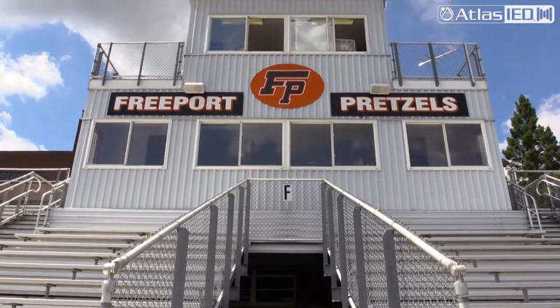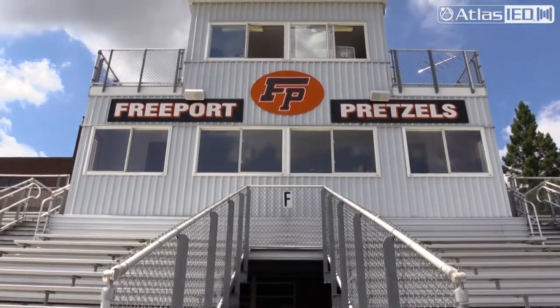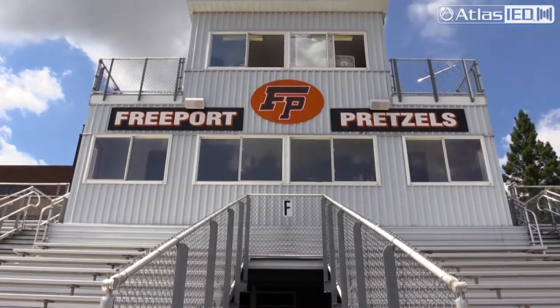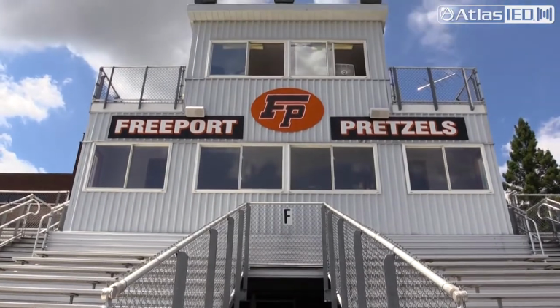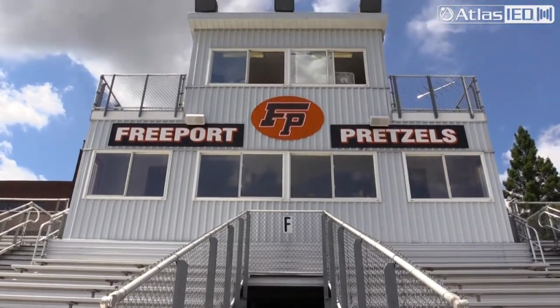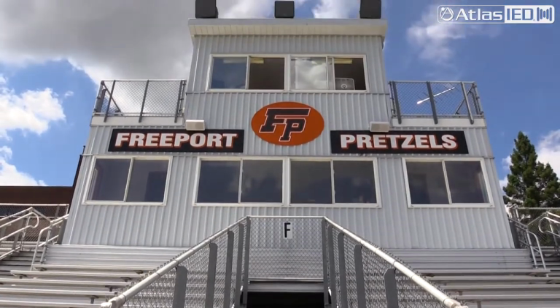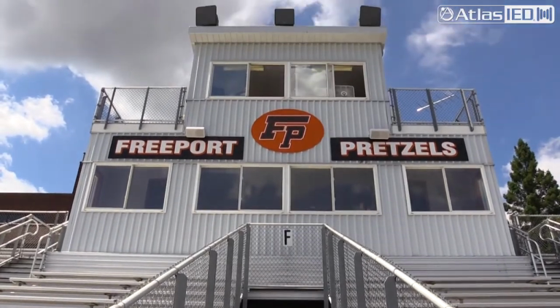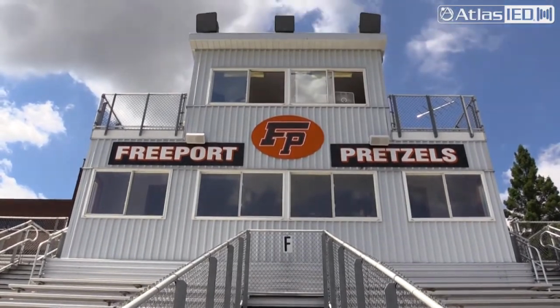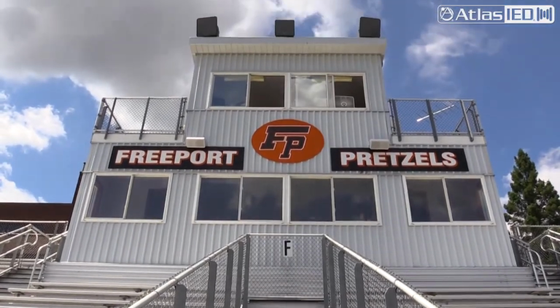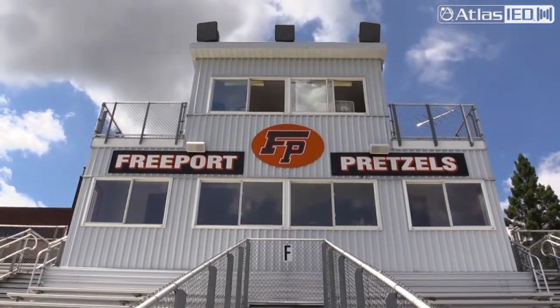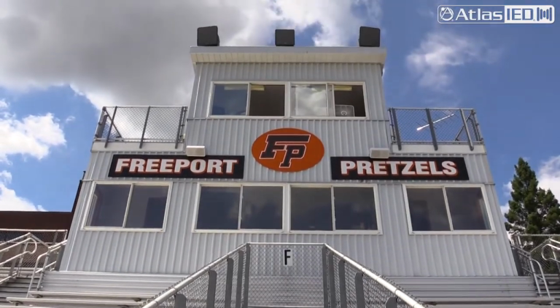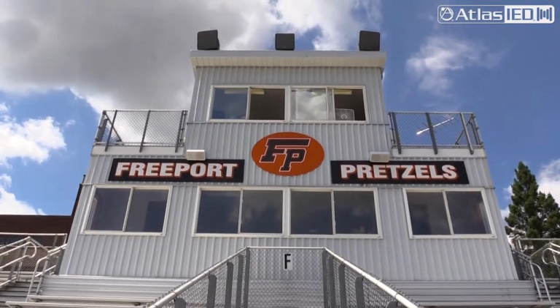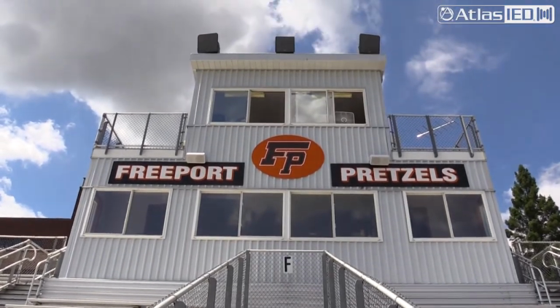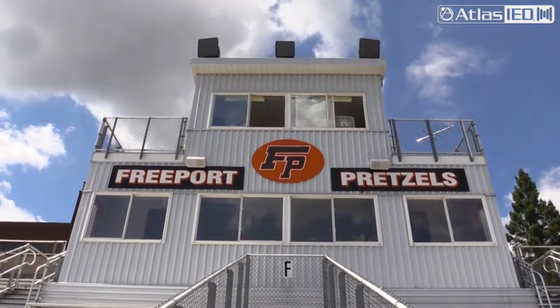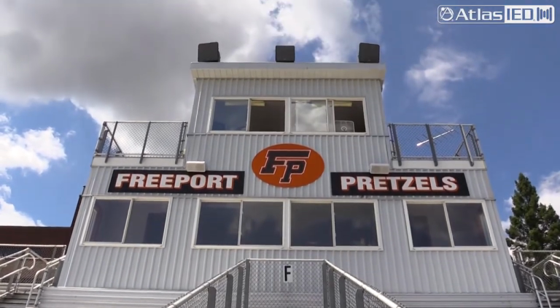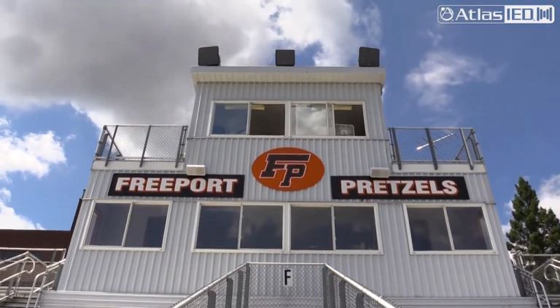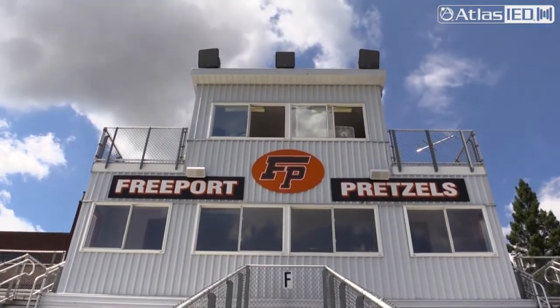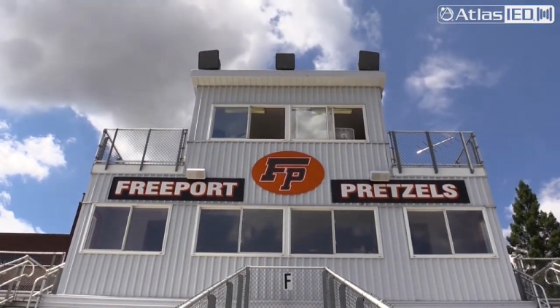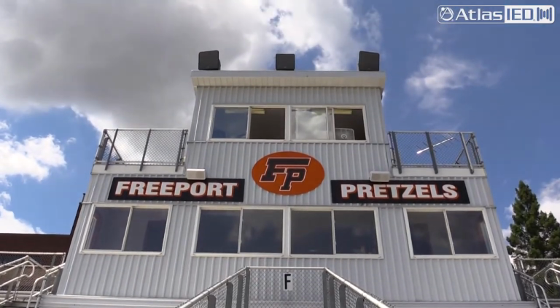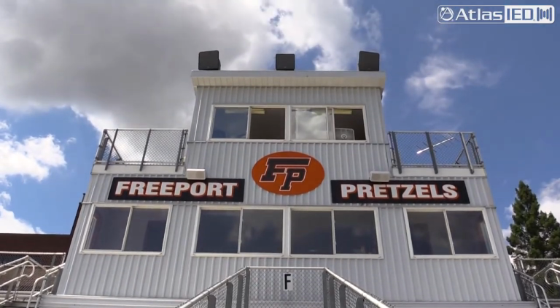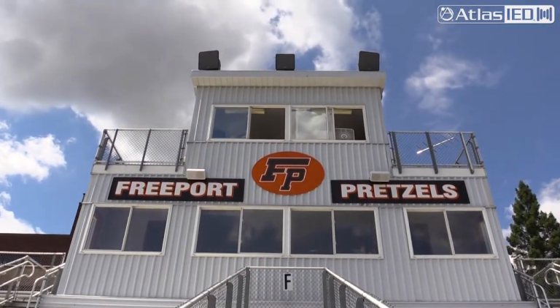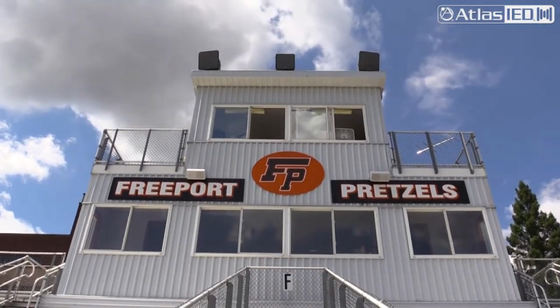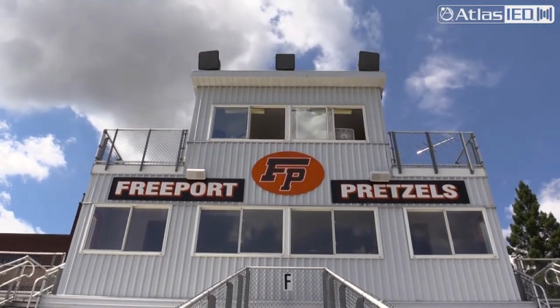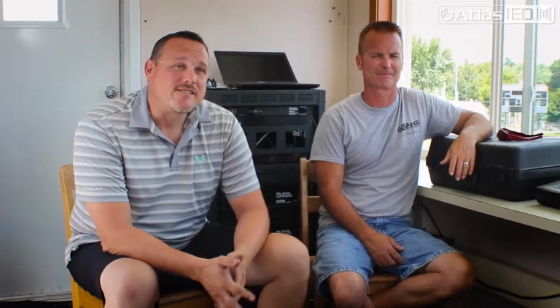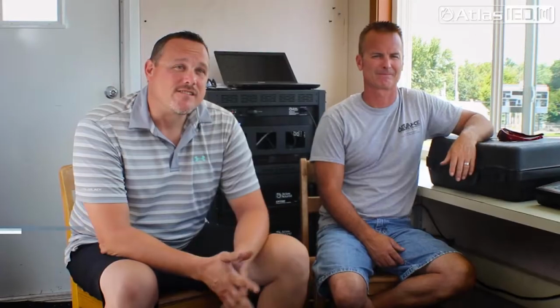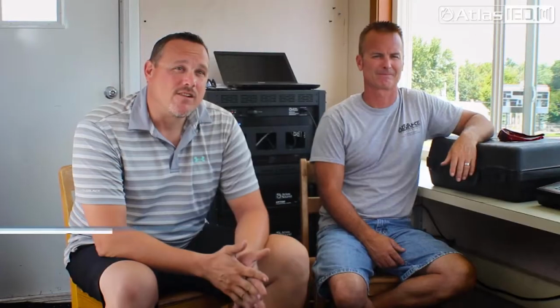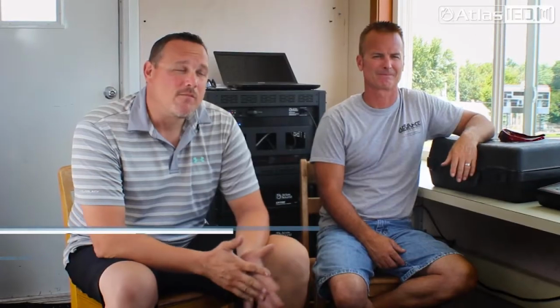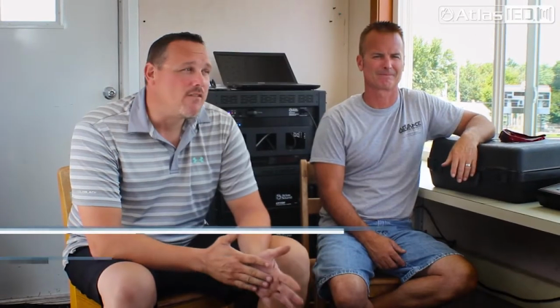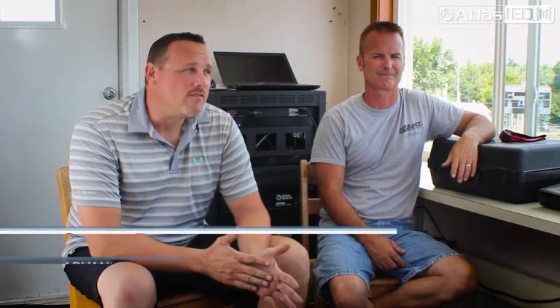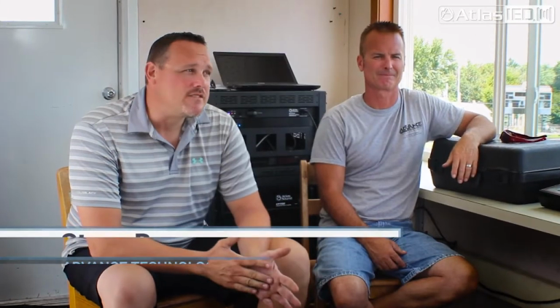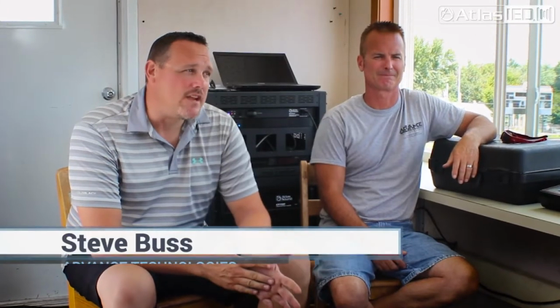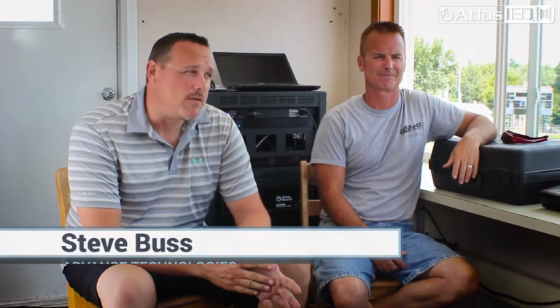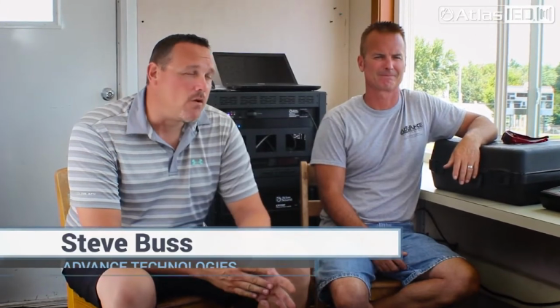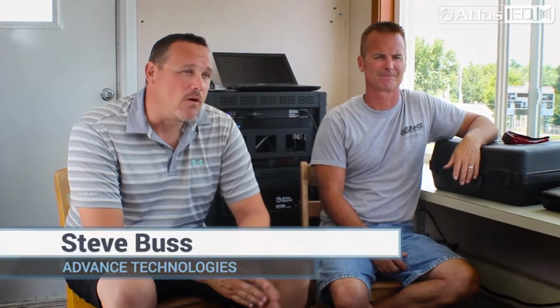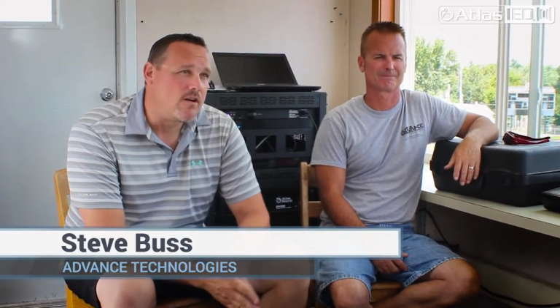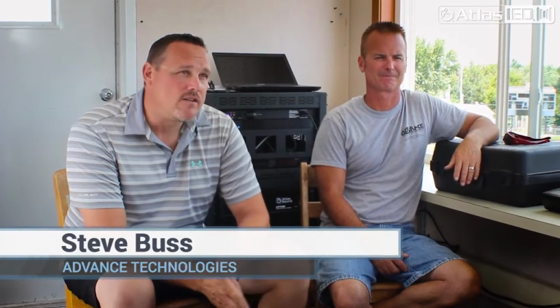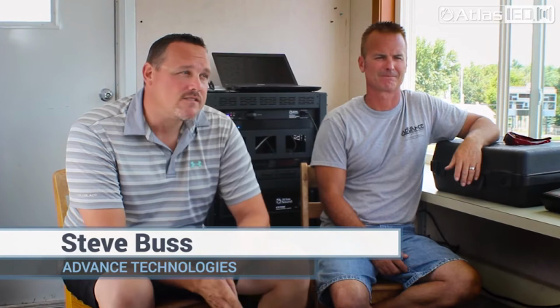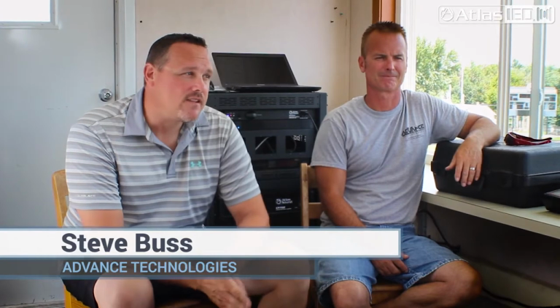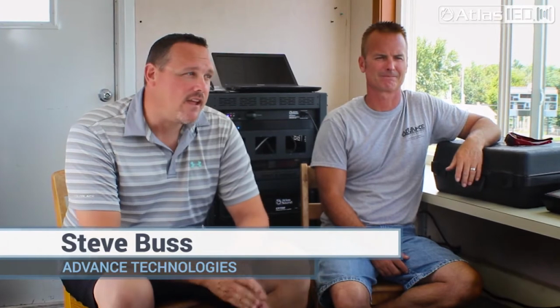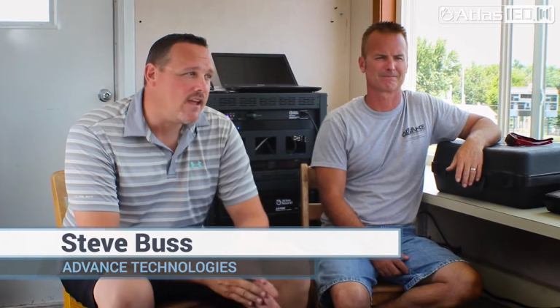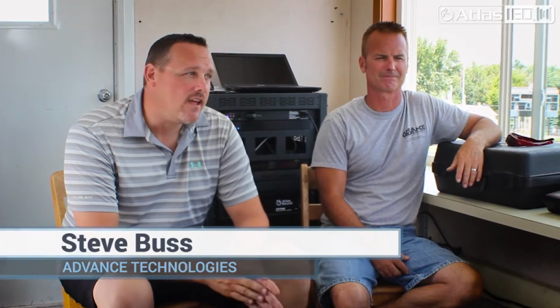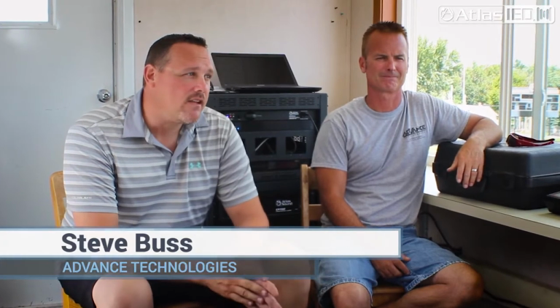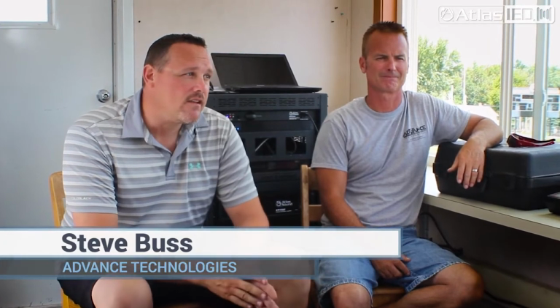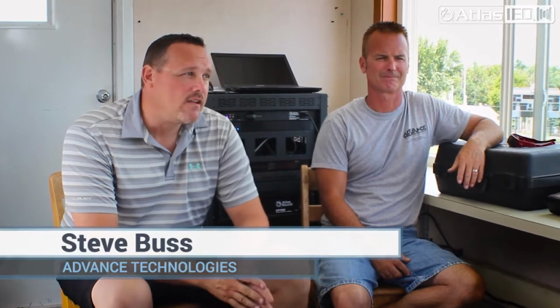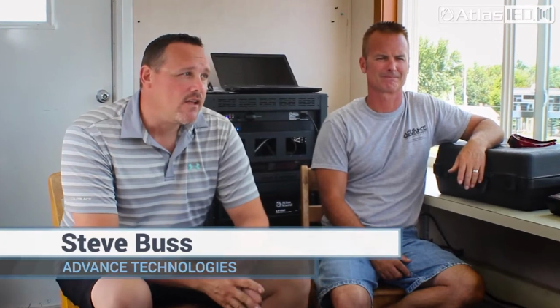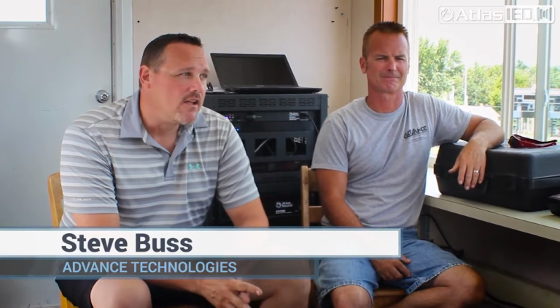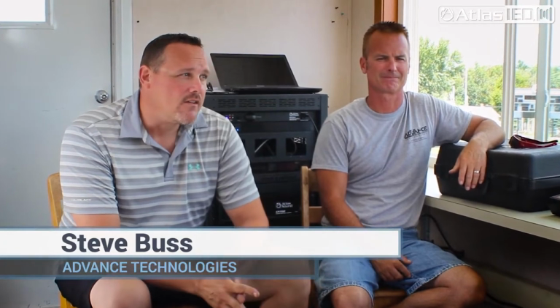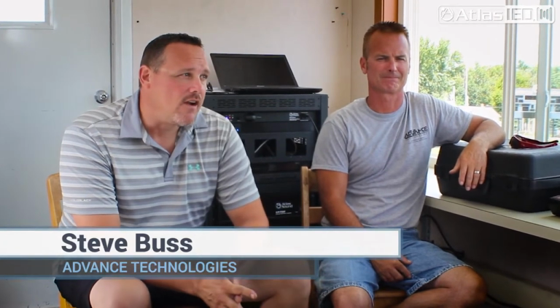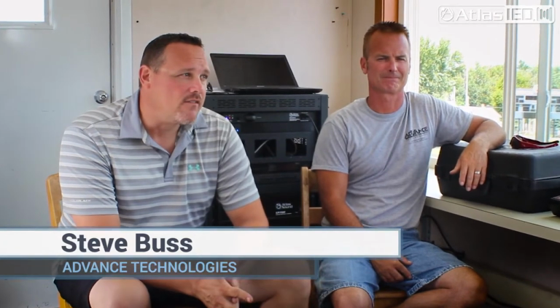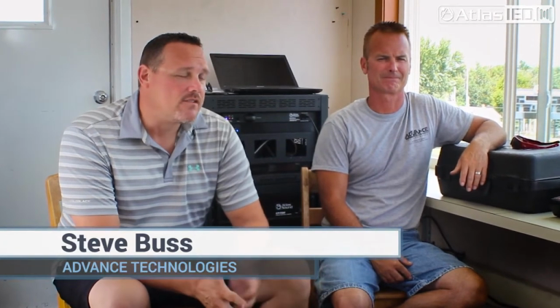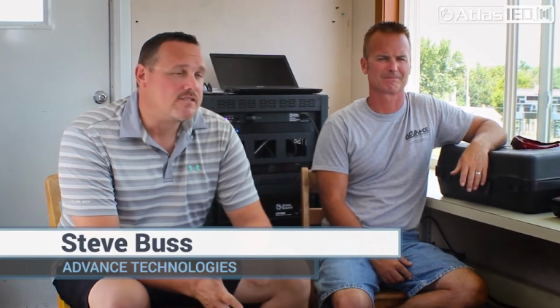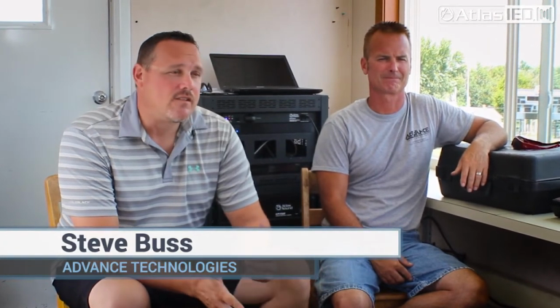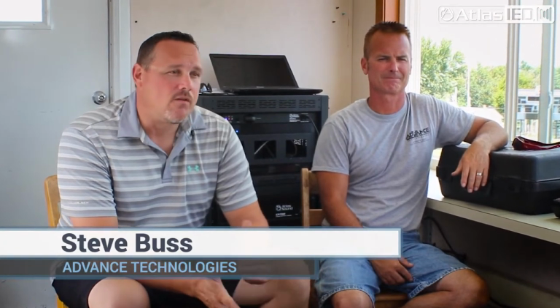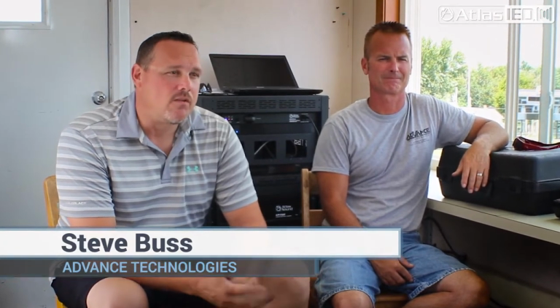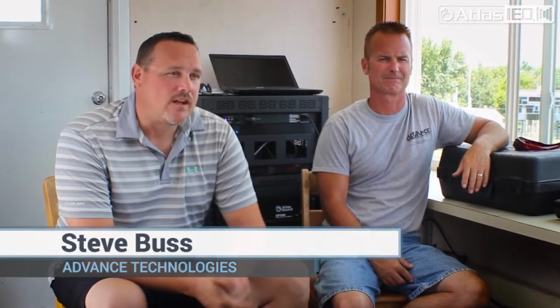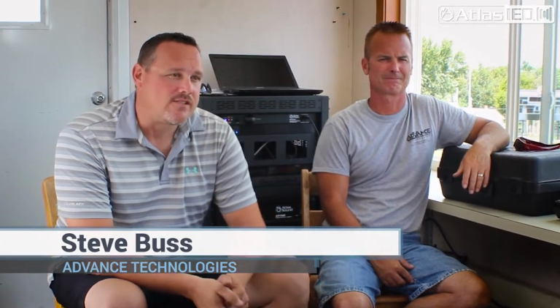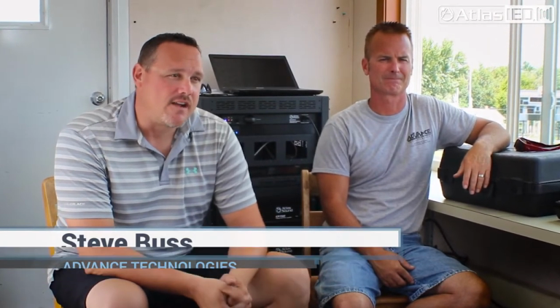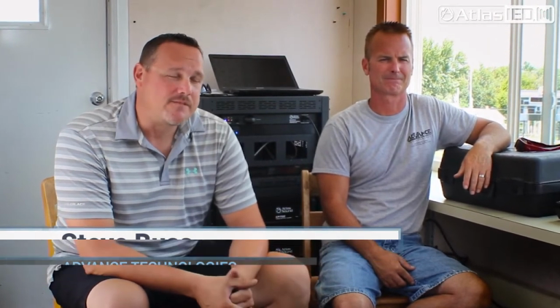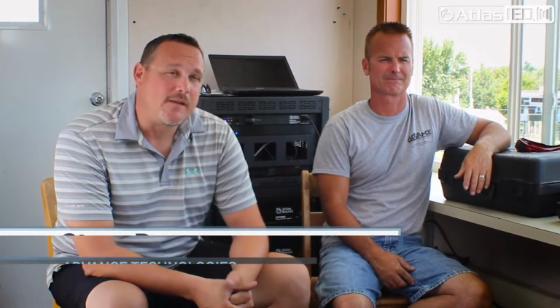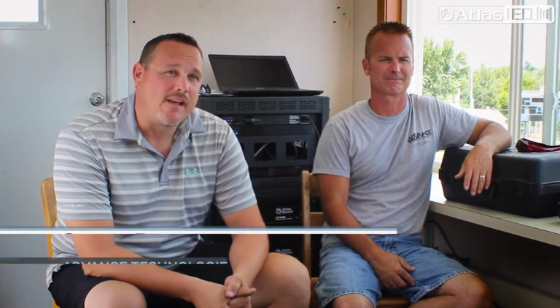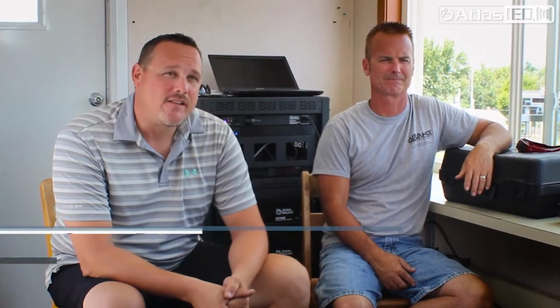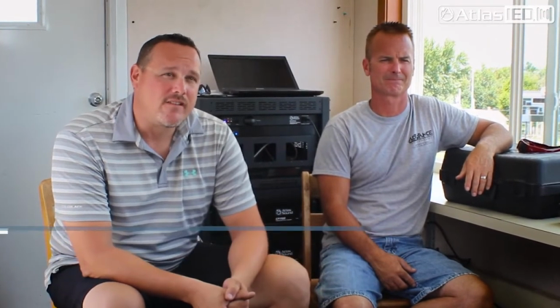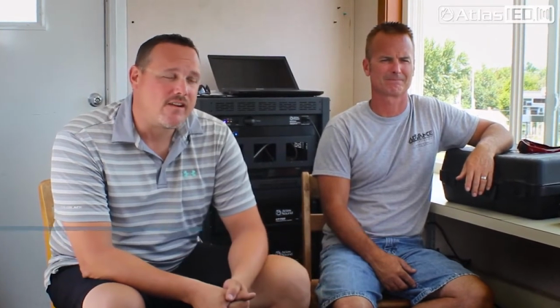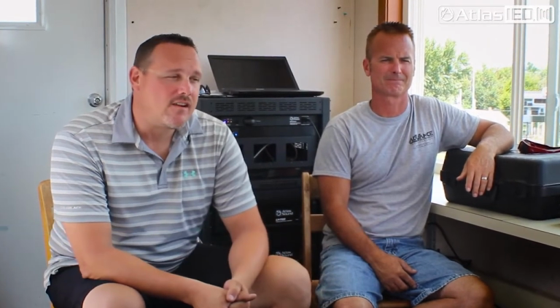We just completed an Atlas IED system — stadium horns, drivers, and the whole electronics behind us here.